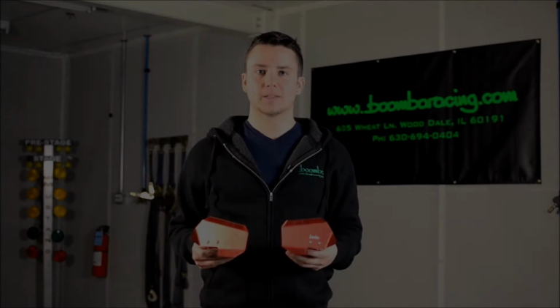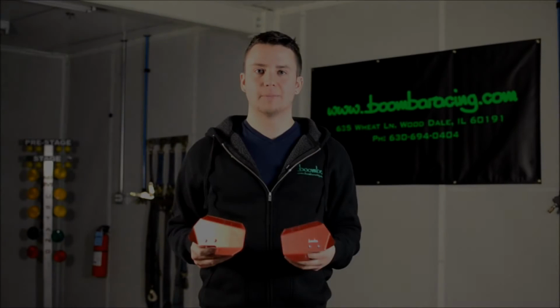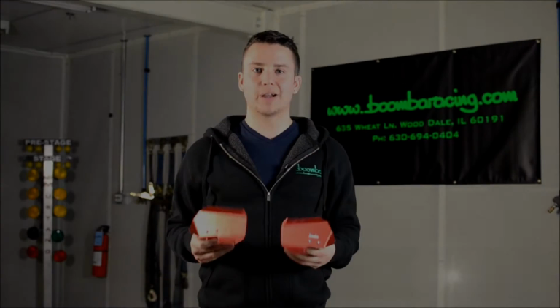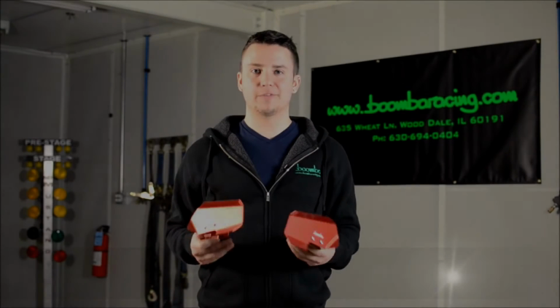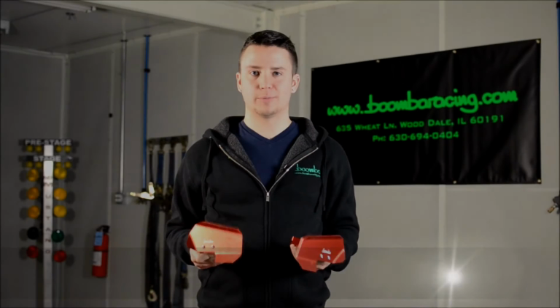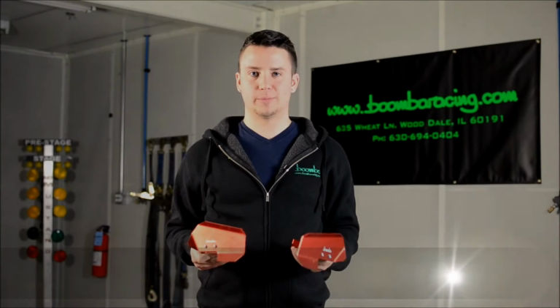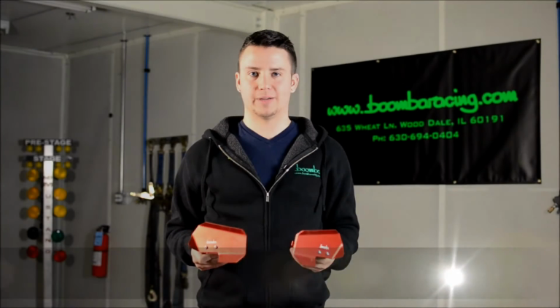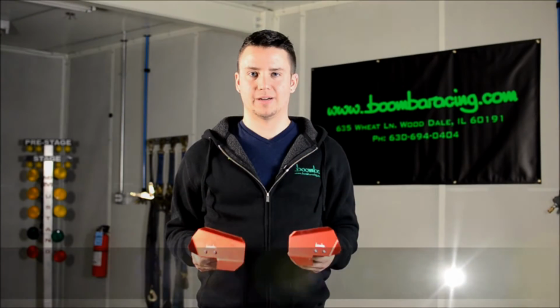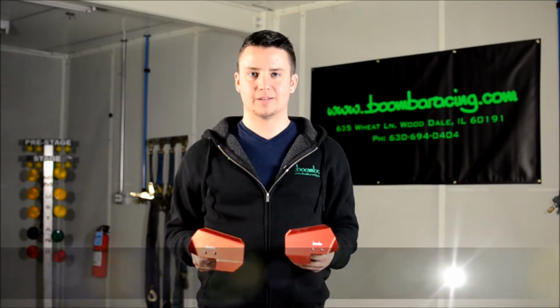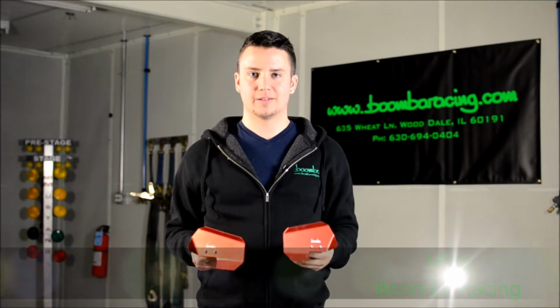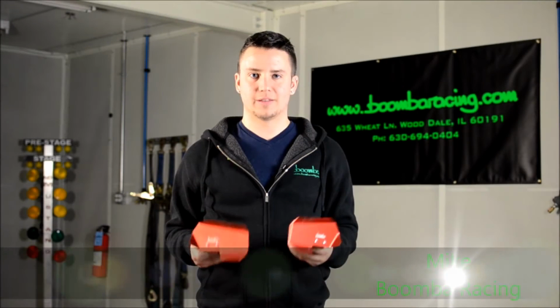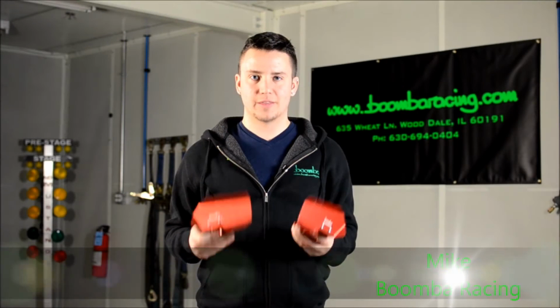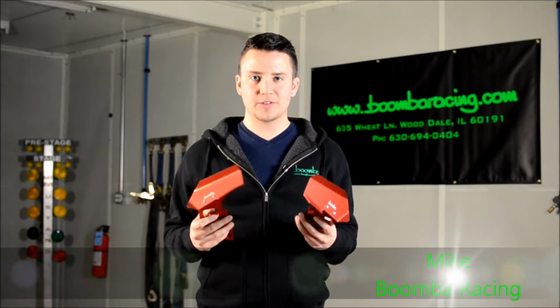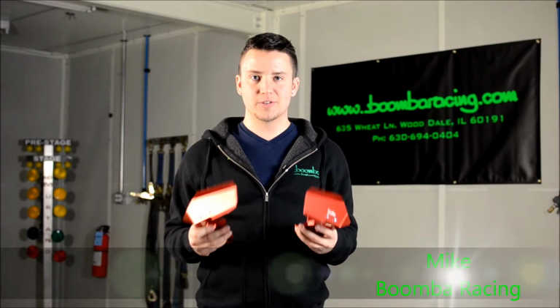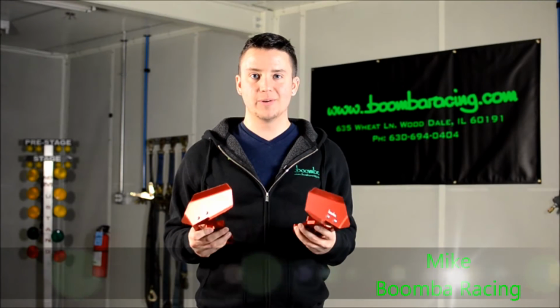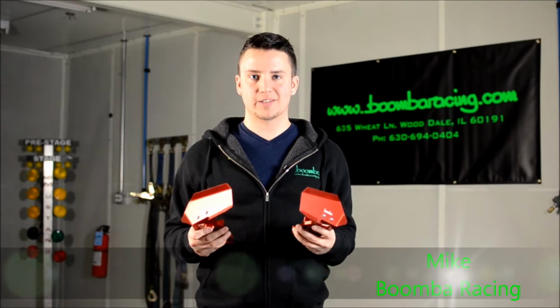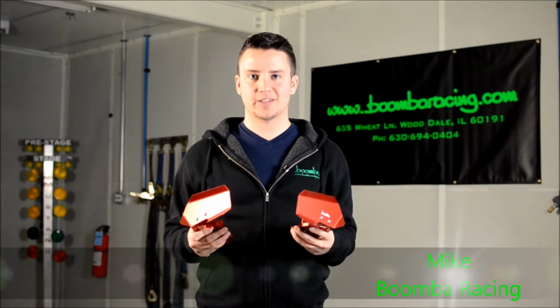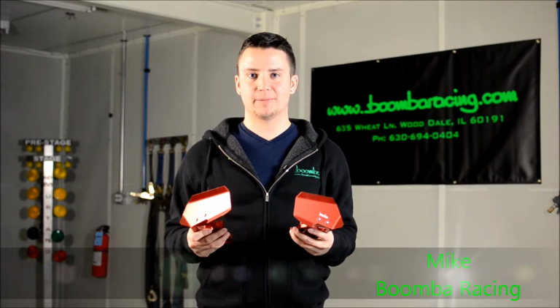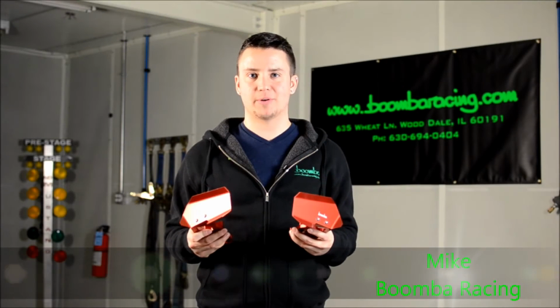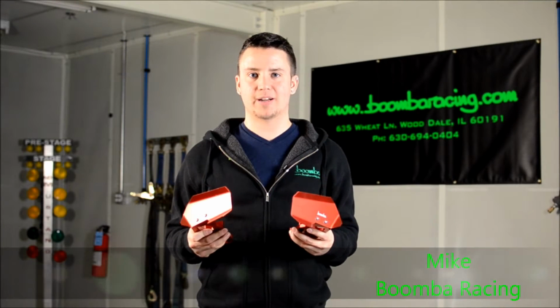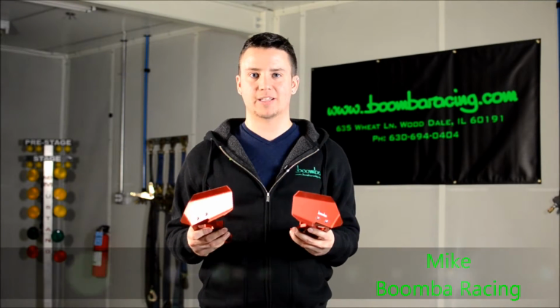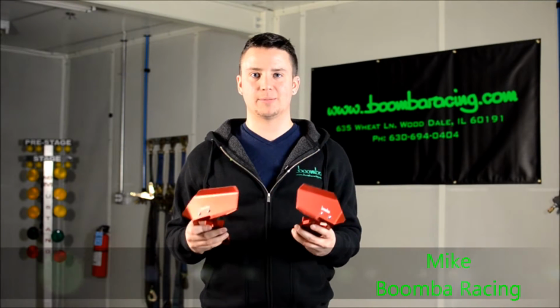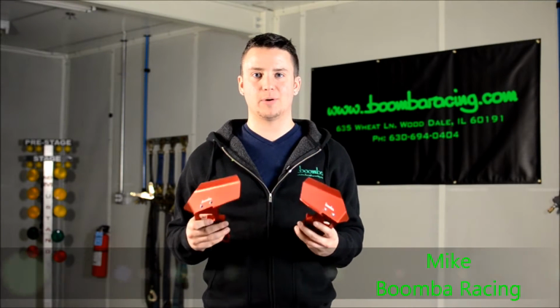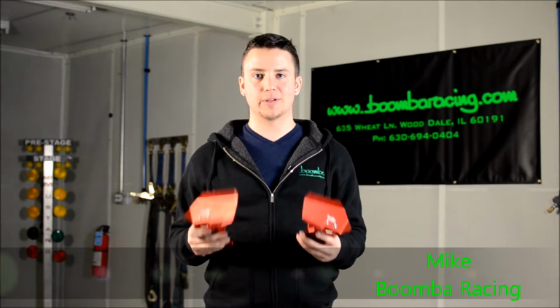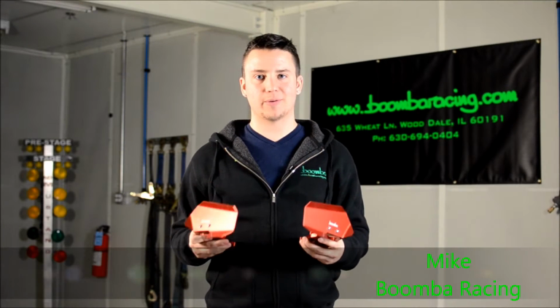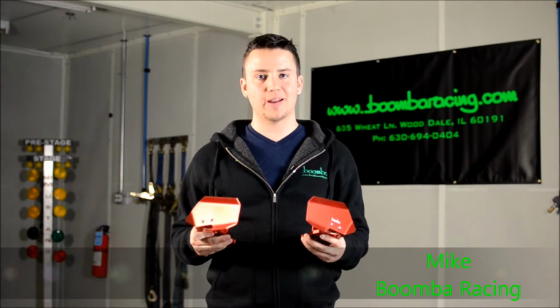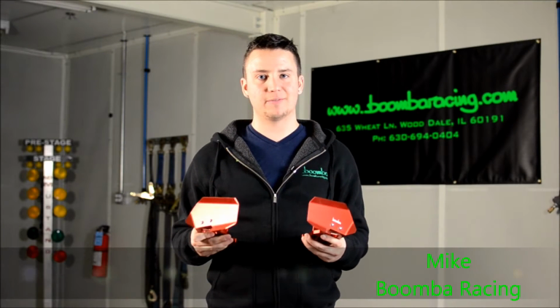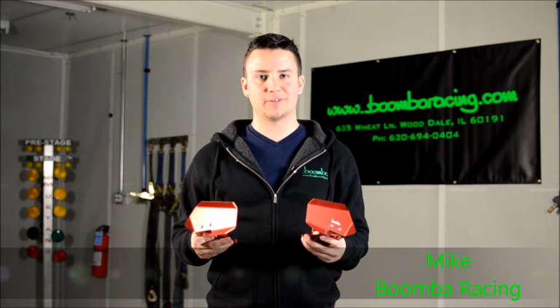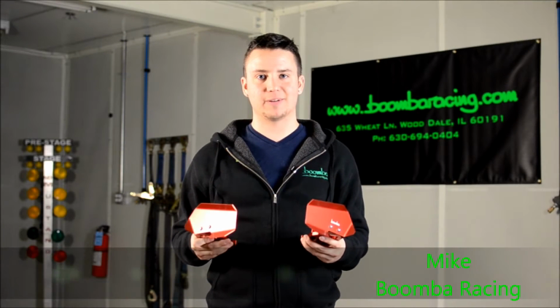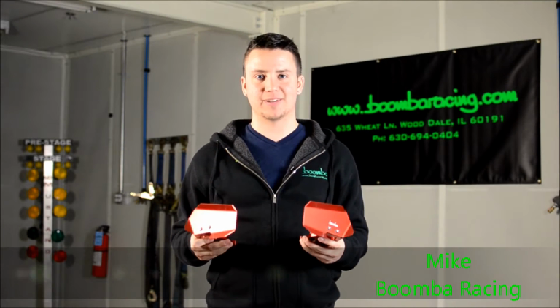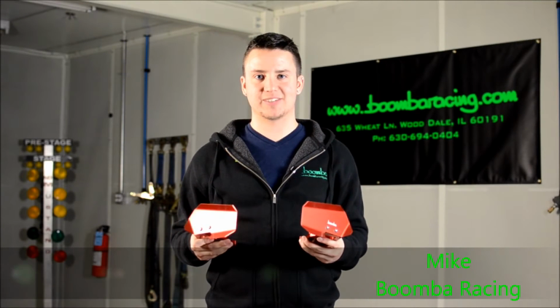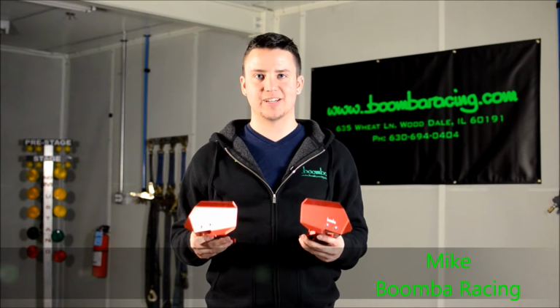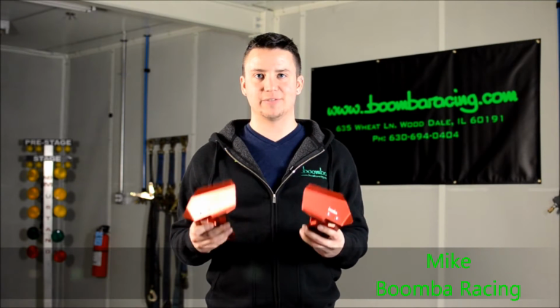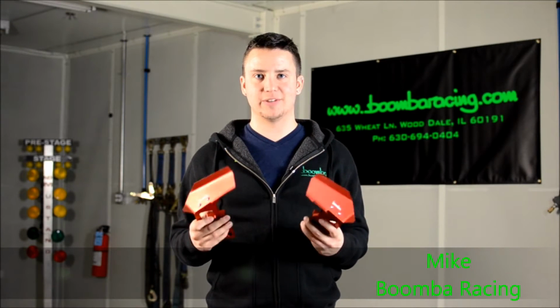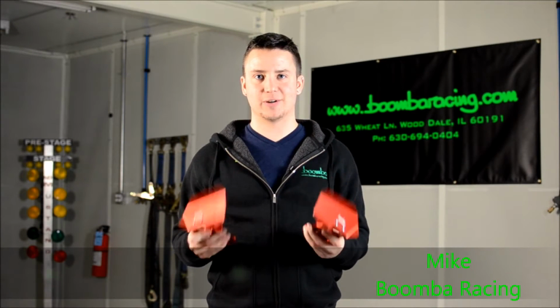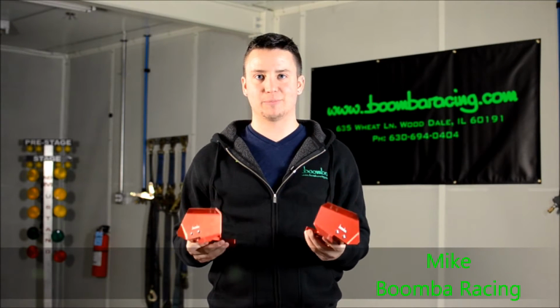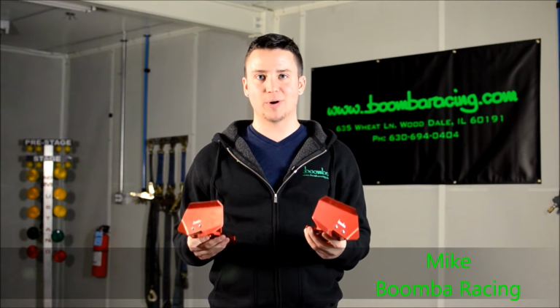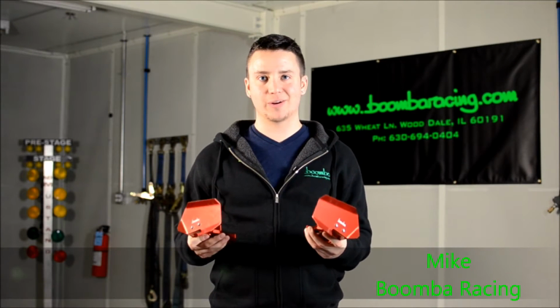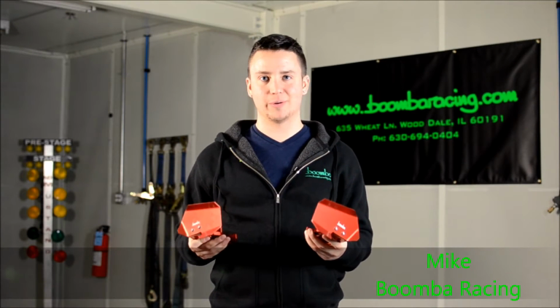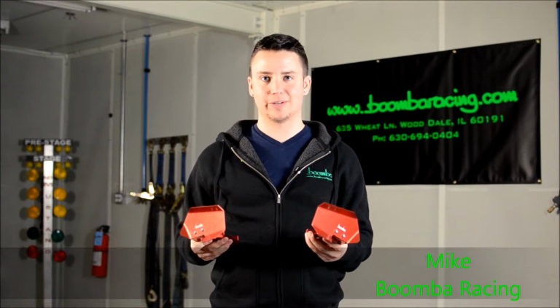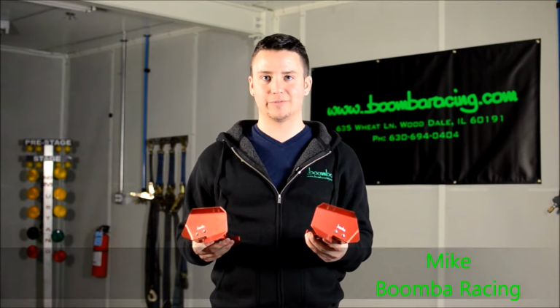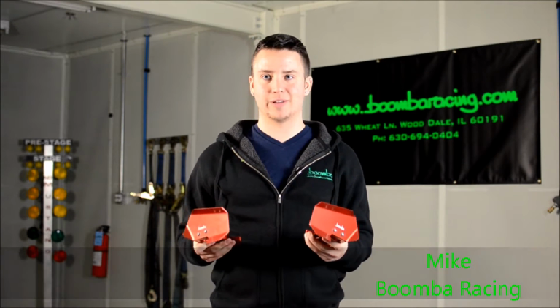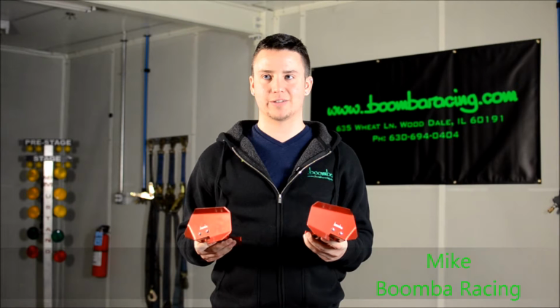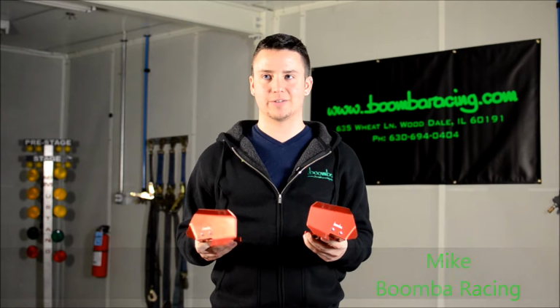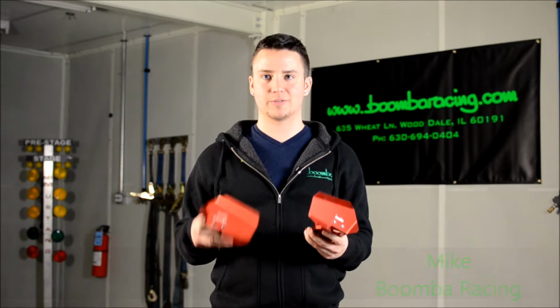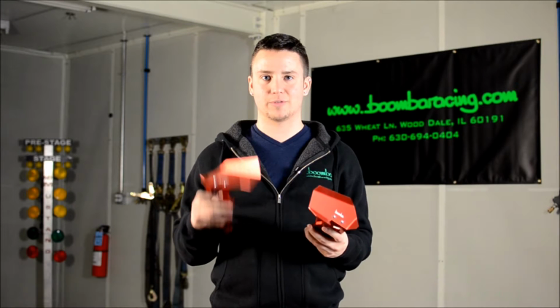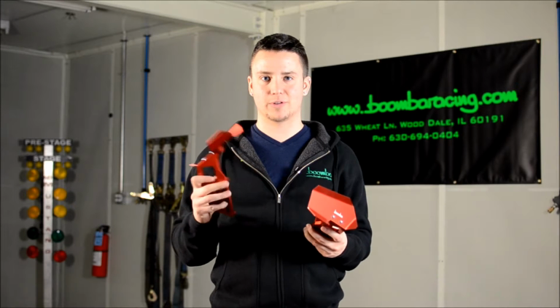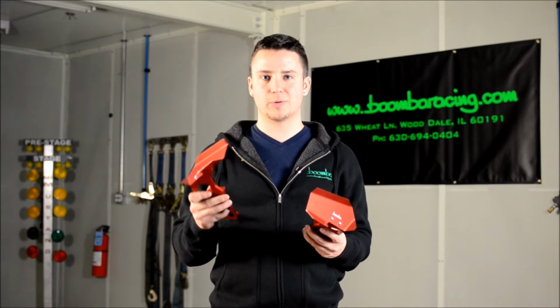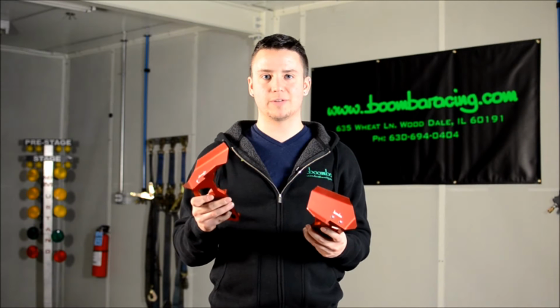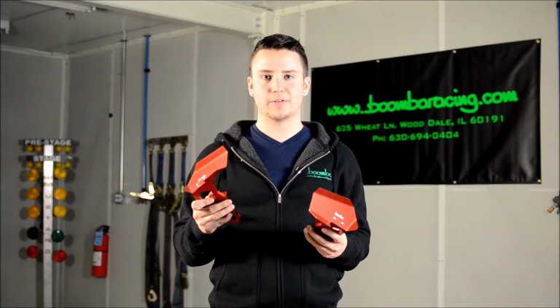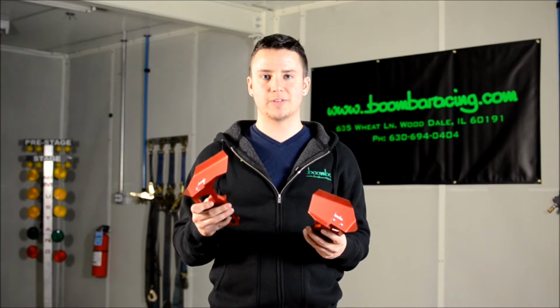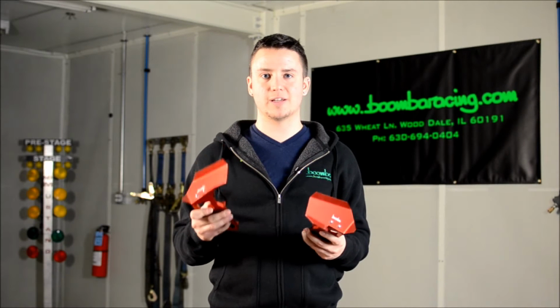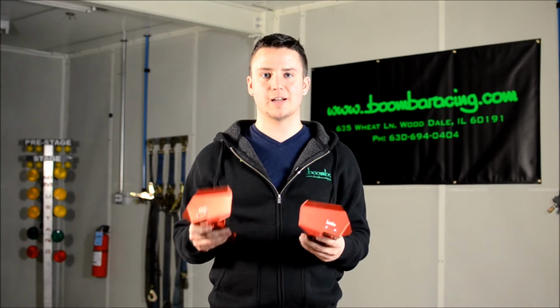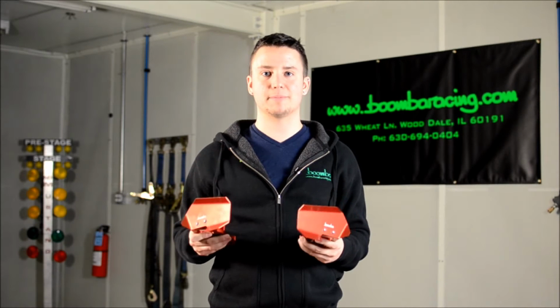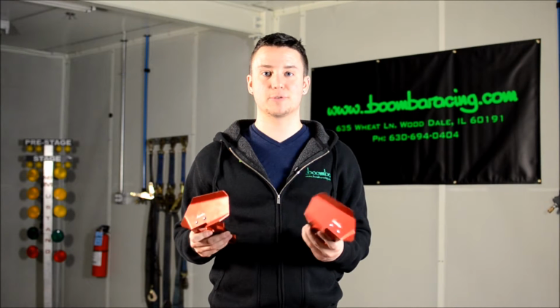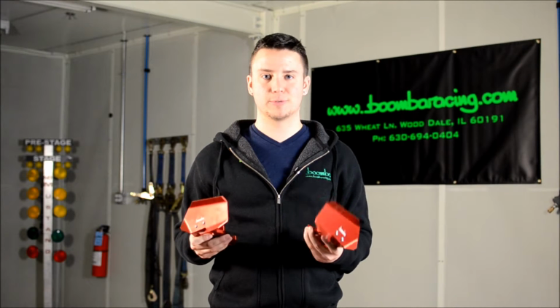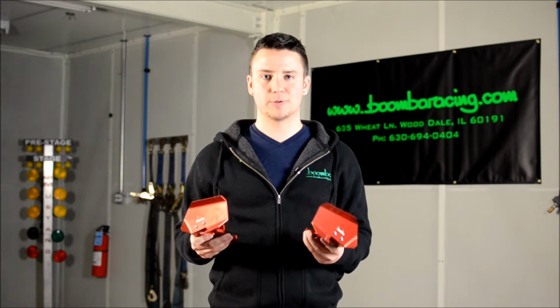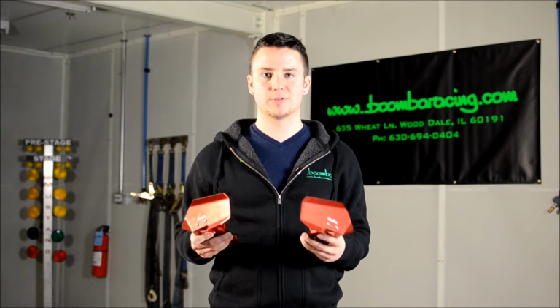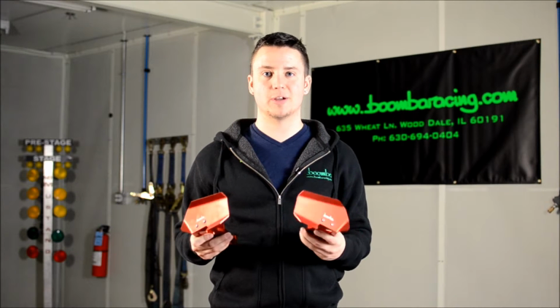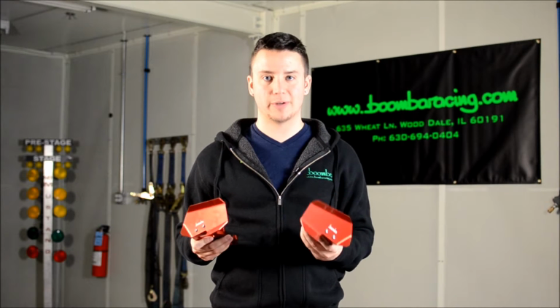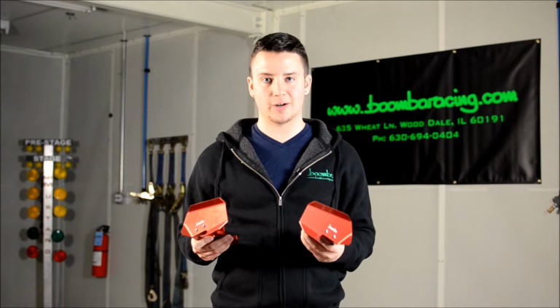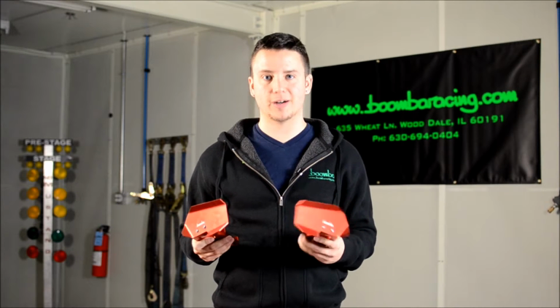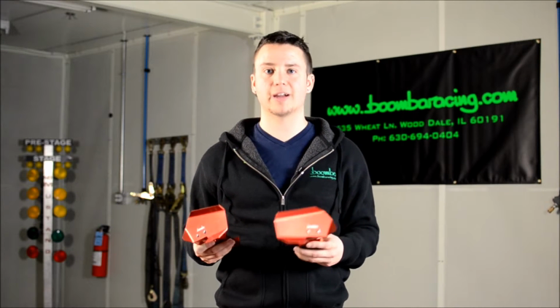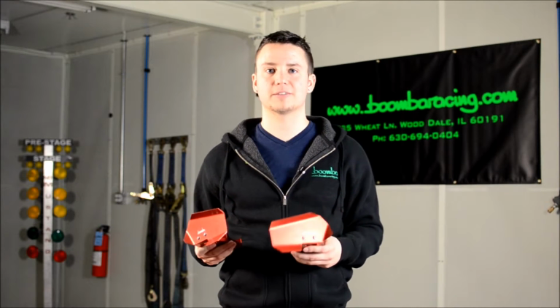Mike from Boomba here. This new and exciting product that I'm holding right in front of myself is our brake cooling deflectors for the 2015 and up Subaru WRX.